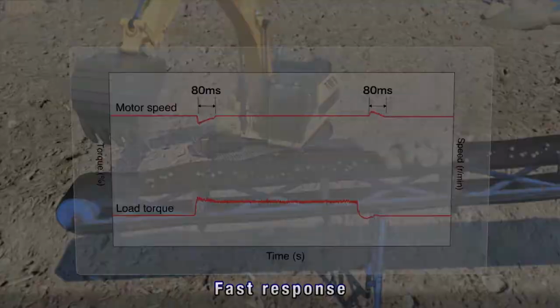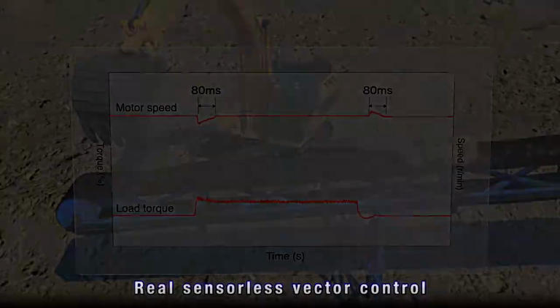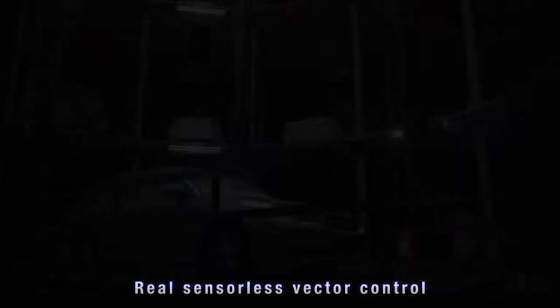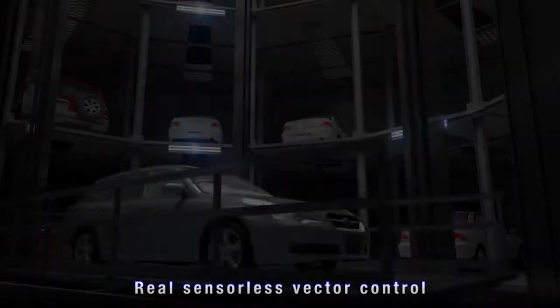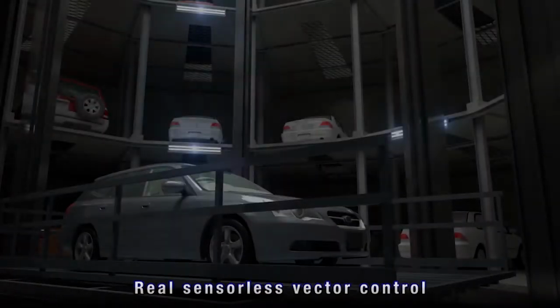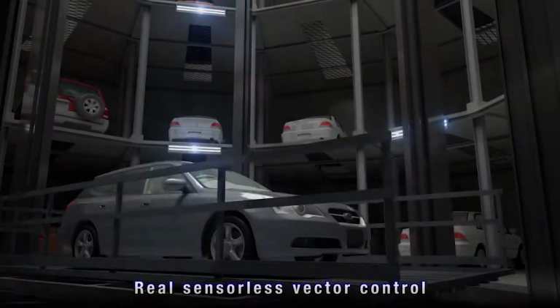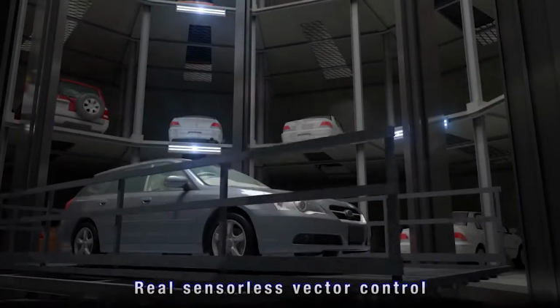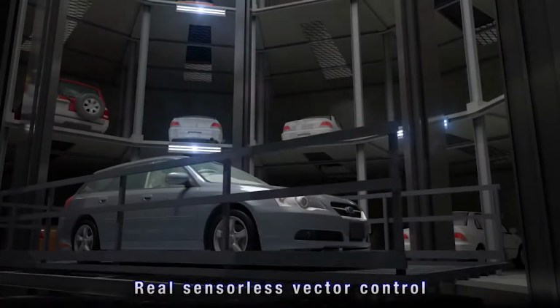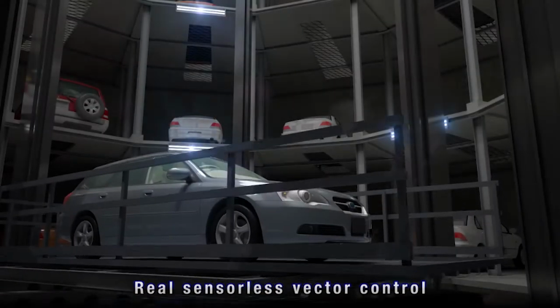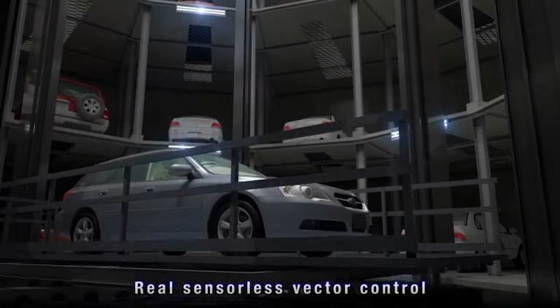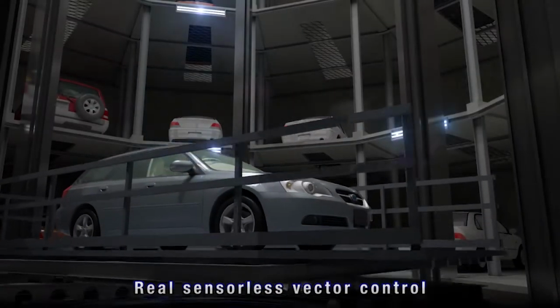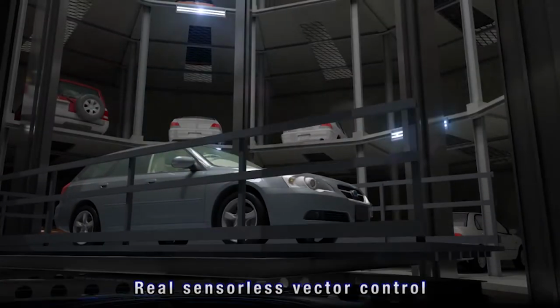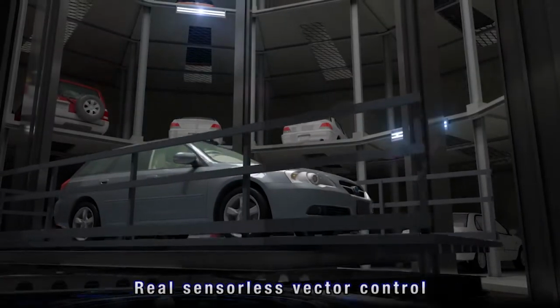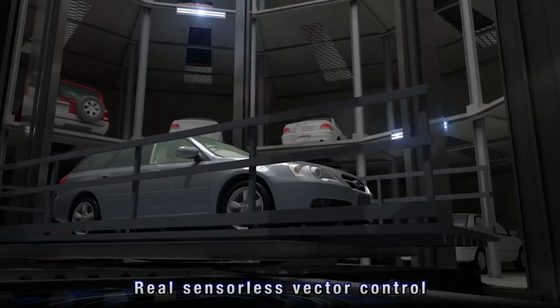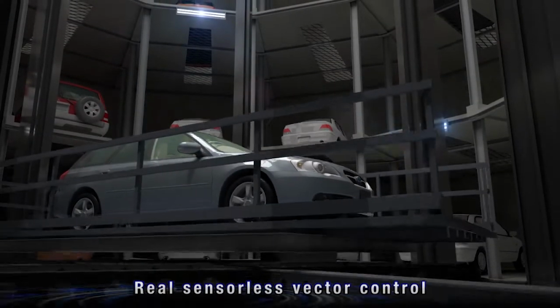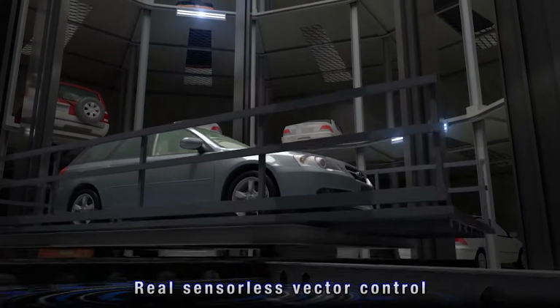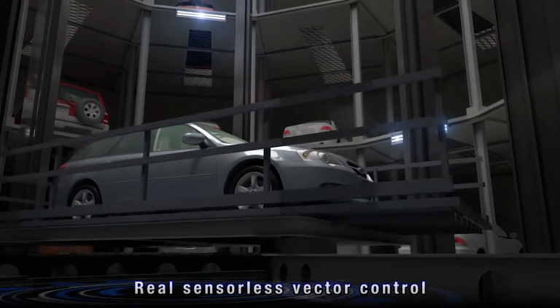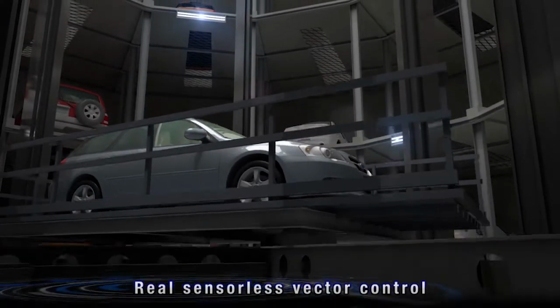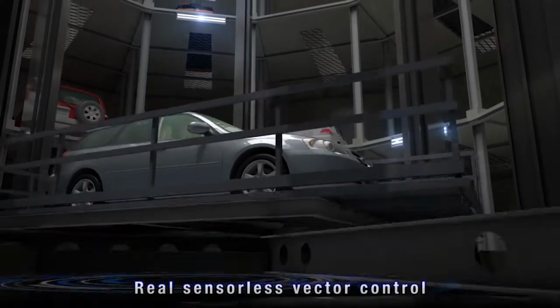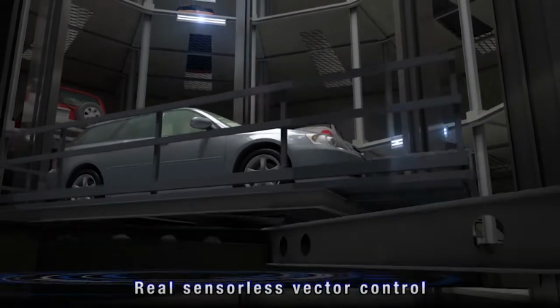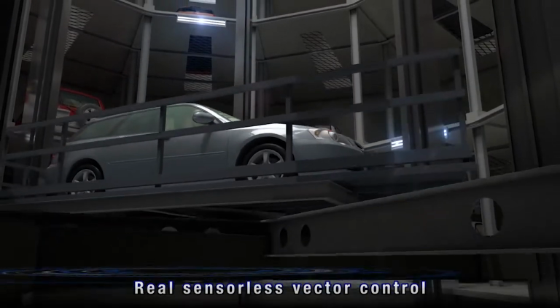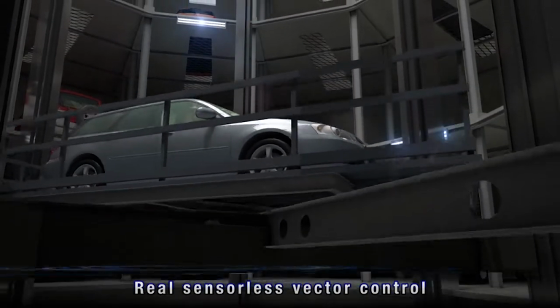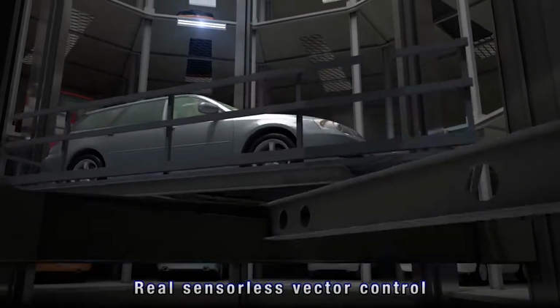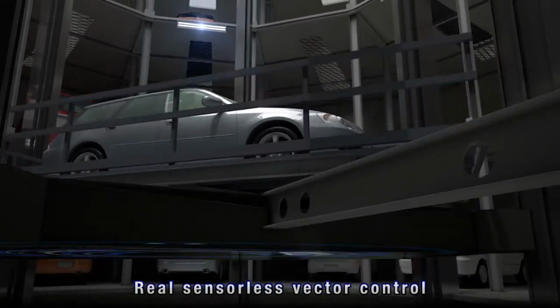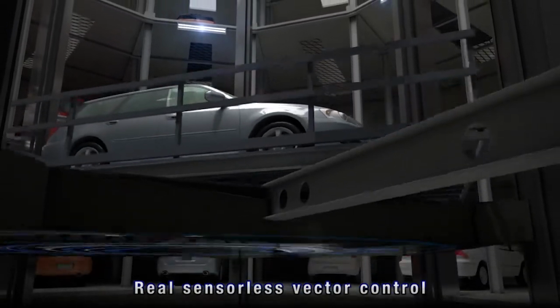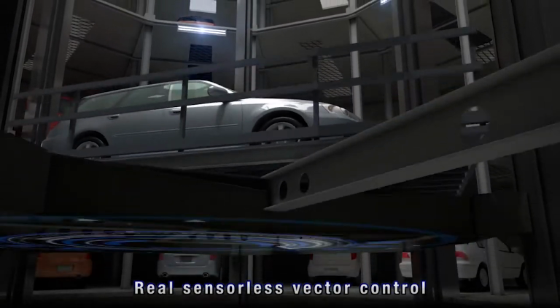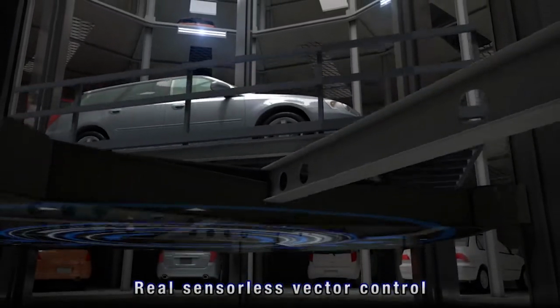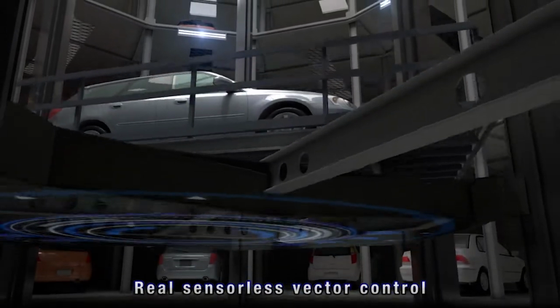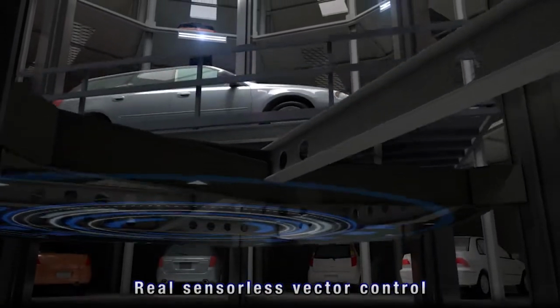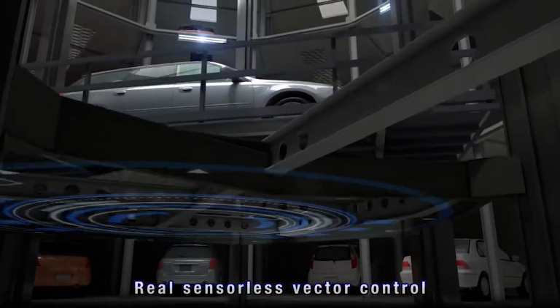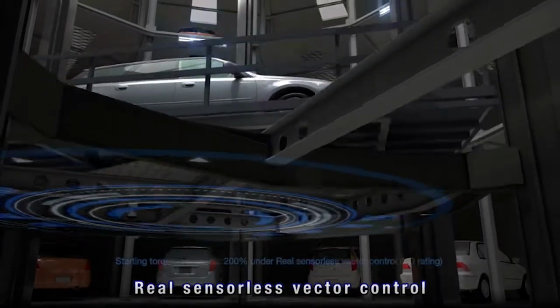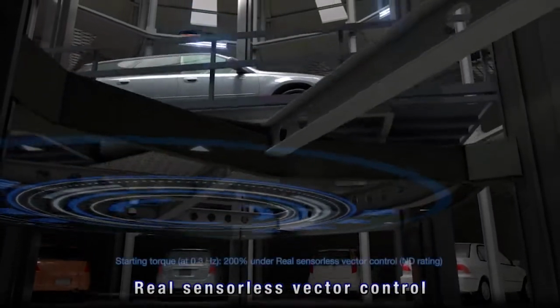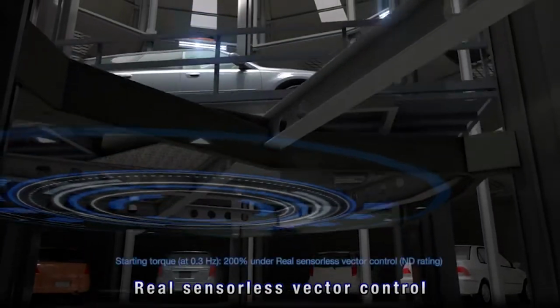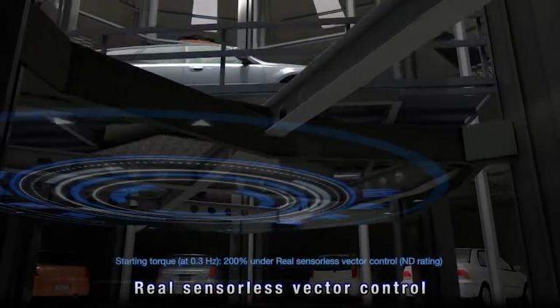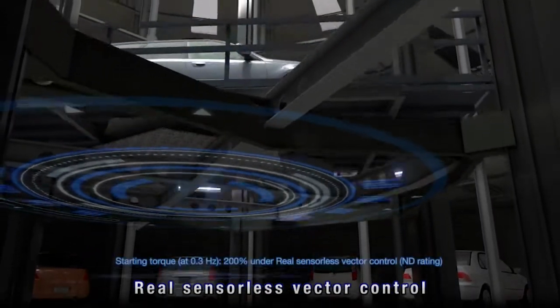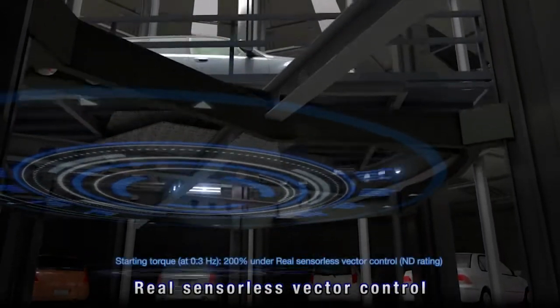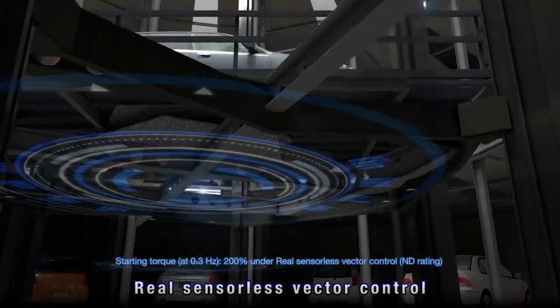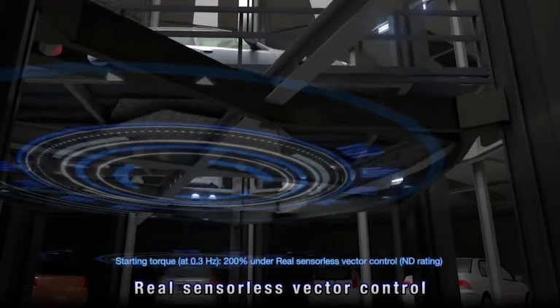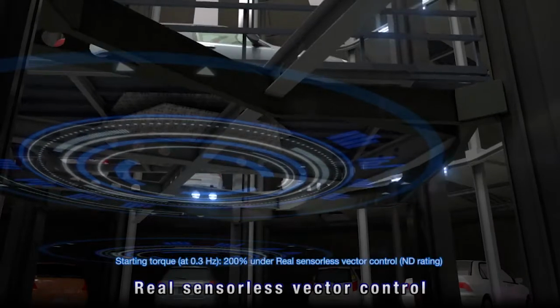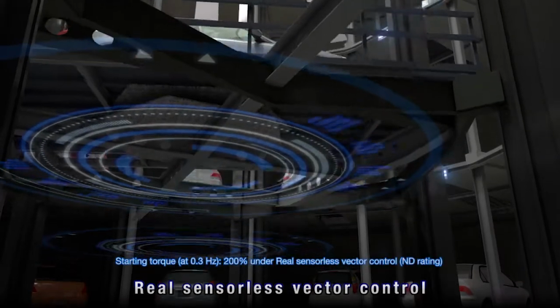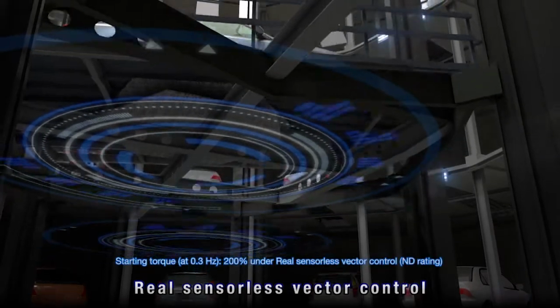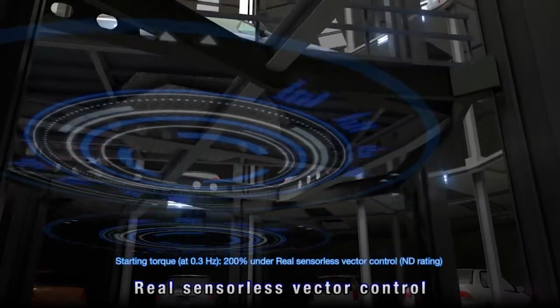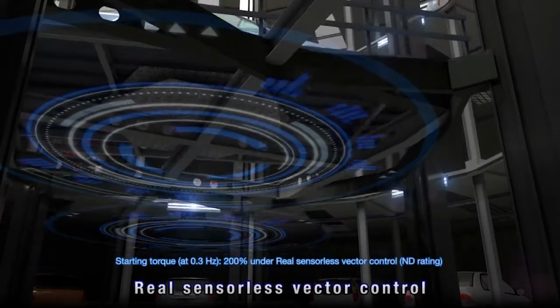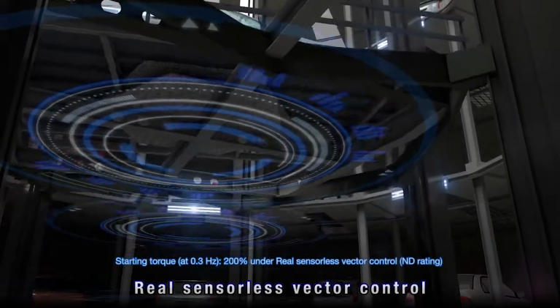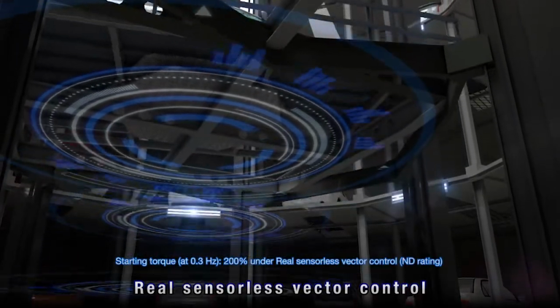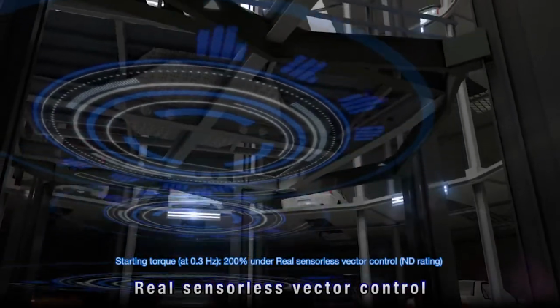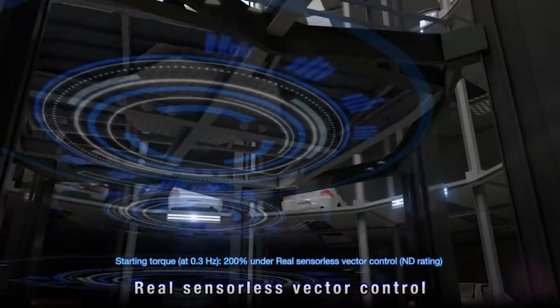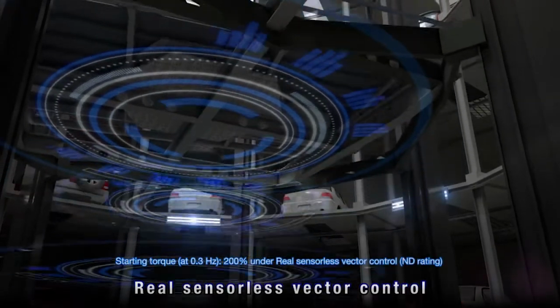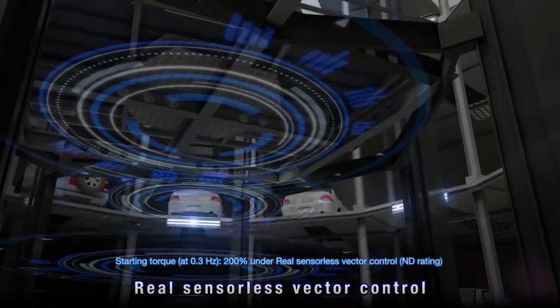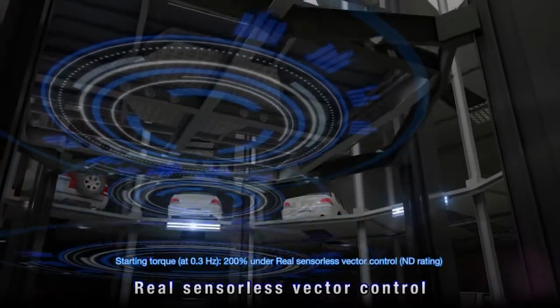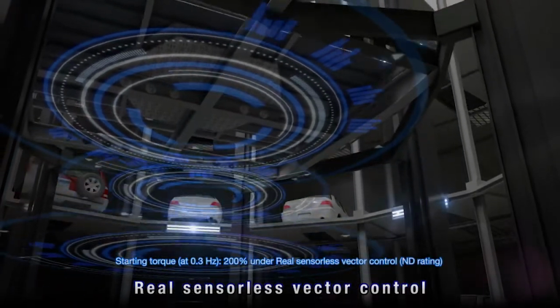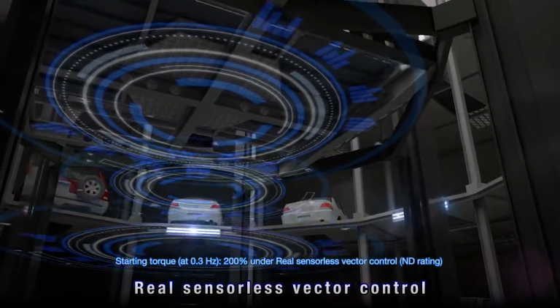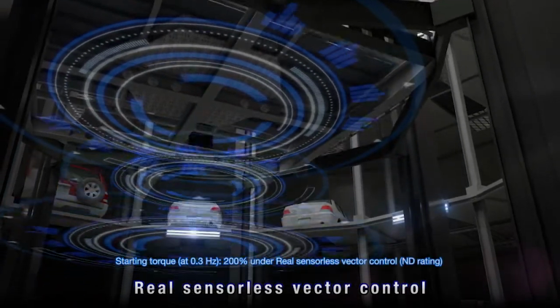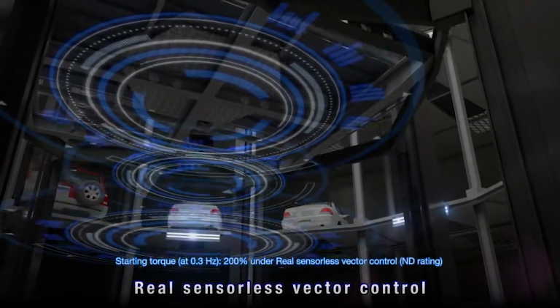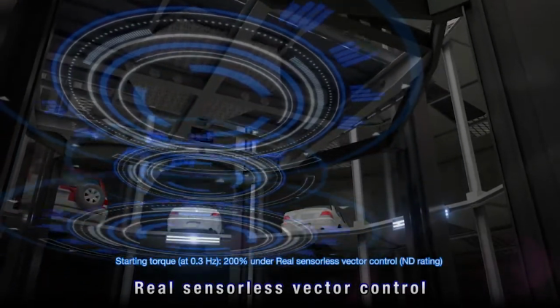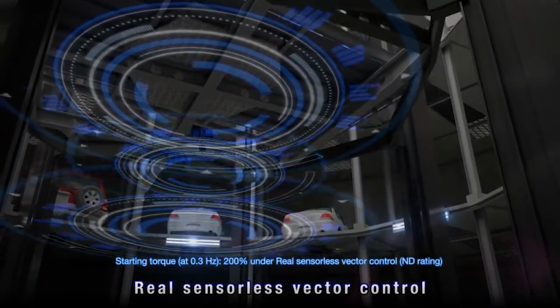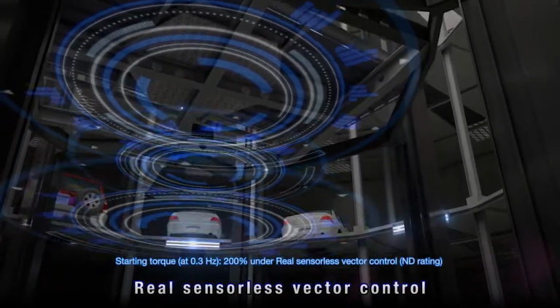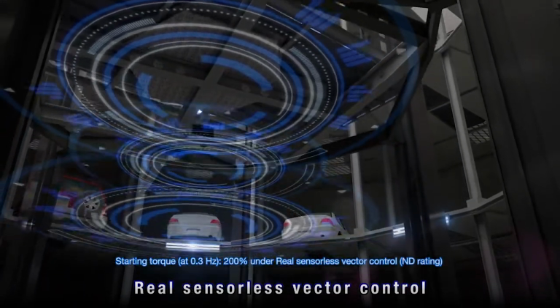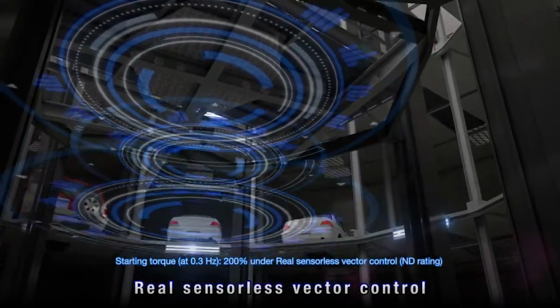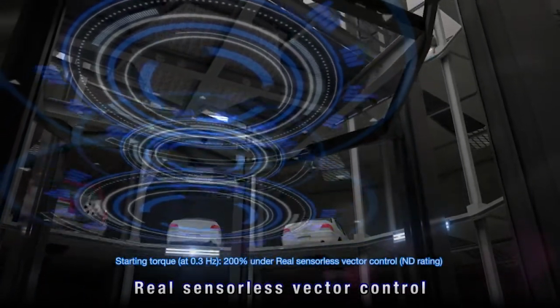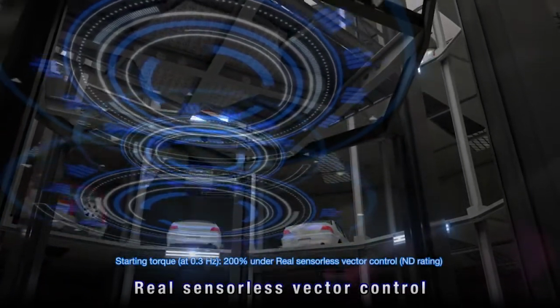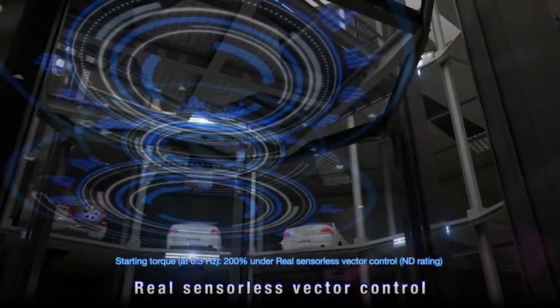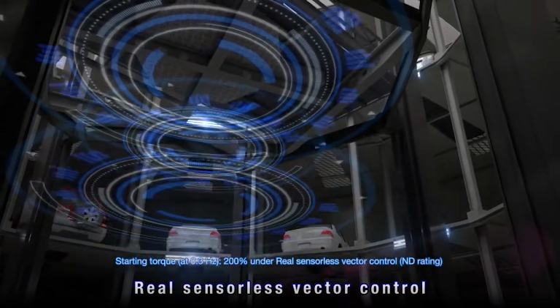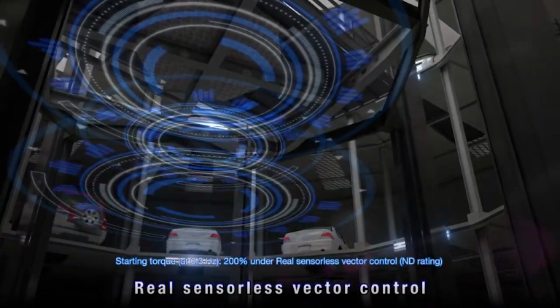Under real sensorless vector control, heavy objects are swiftly moved at low speed and high torque.